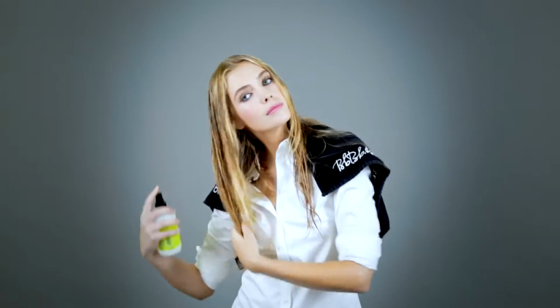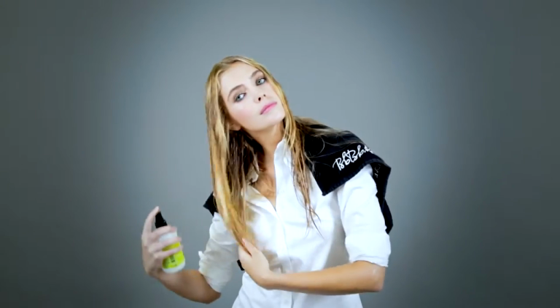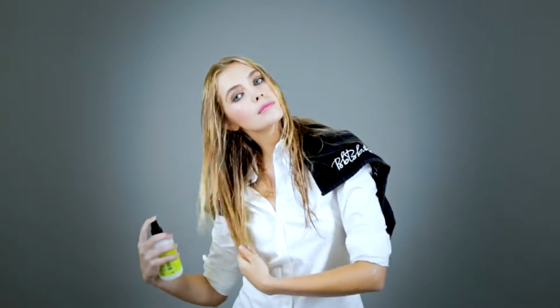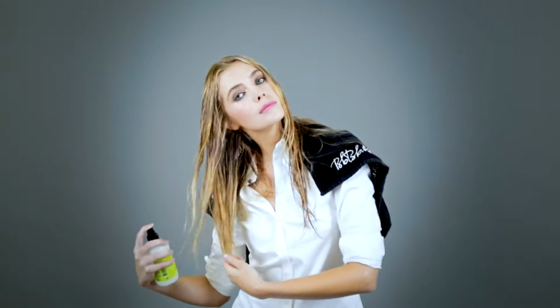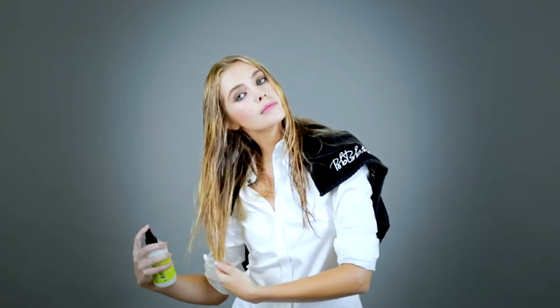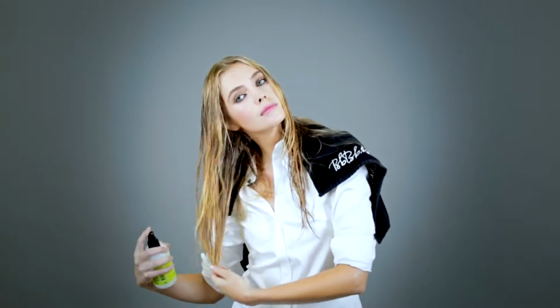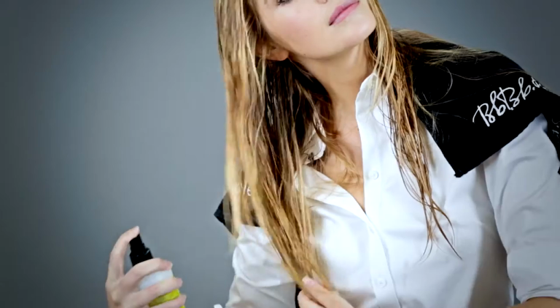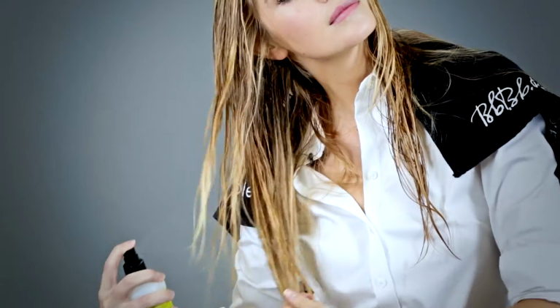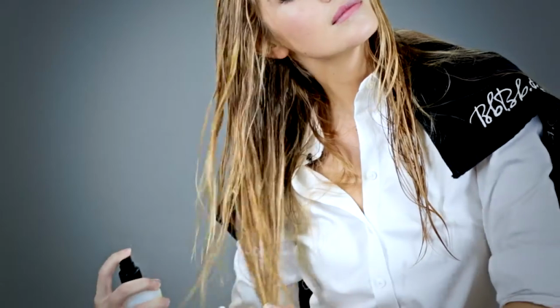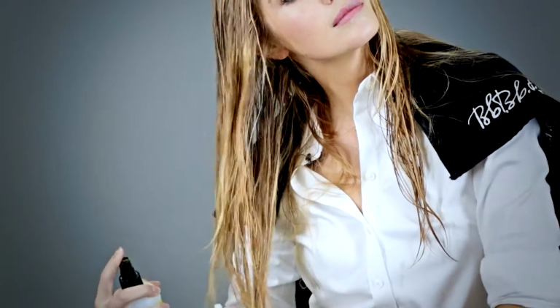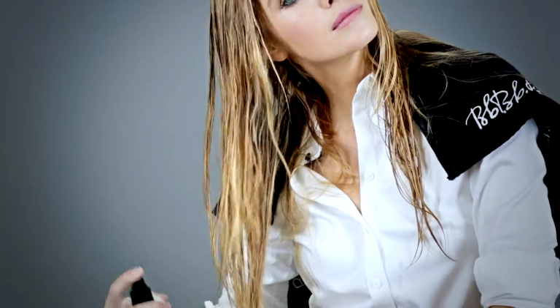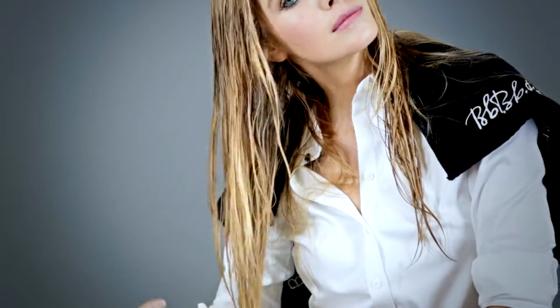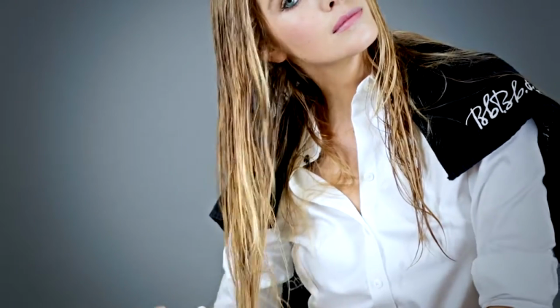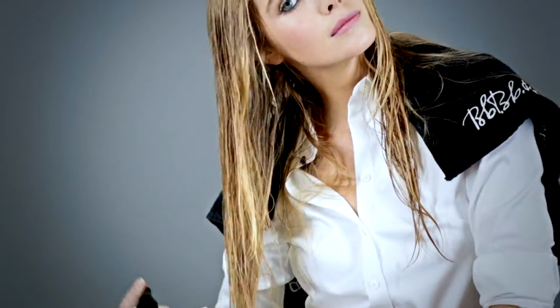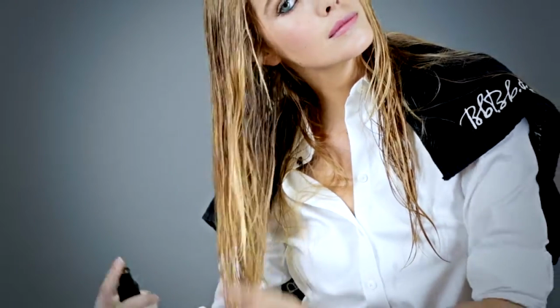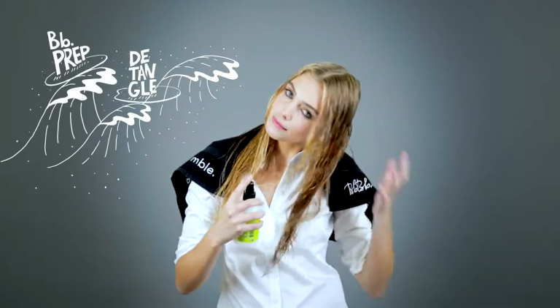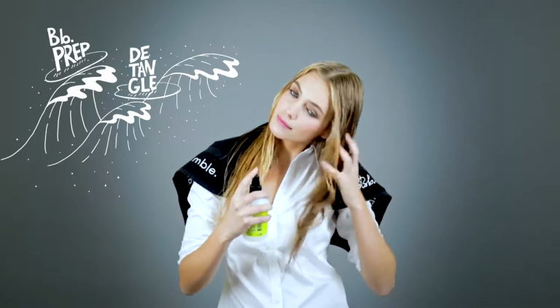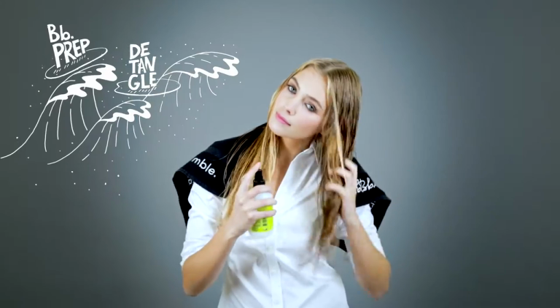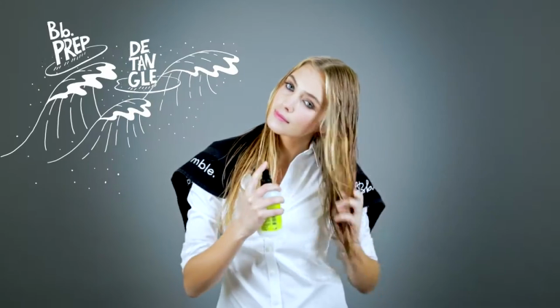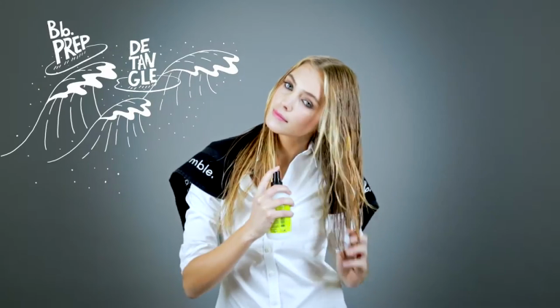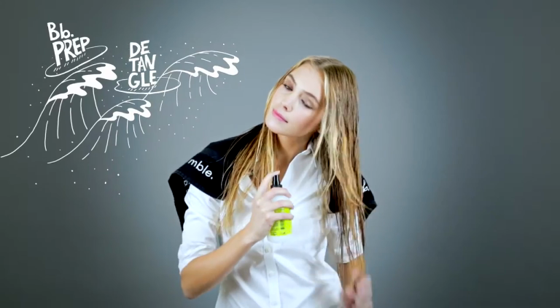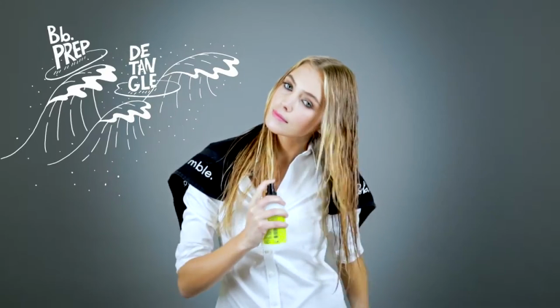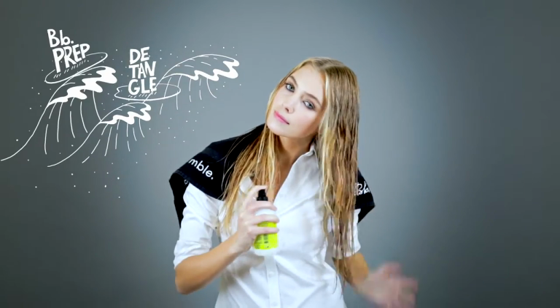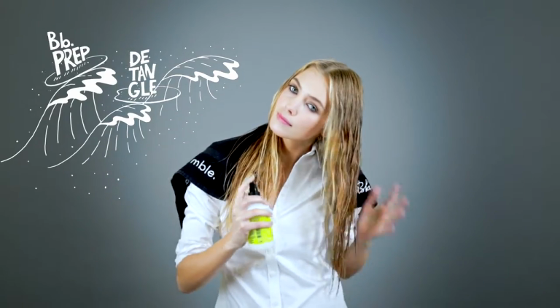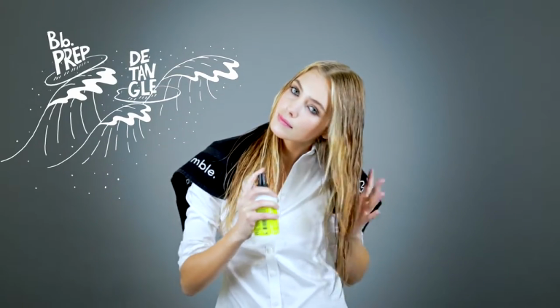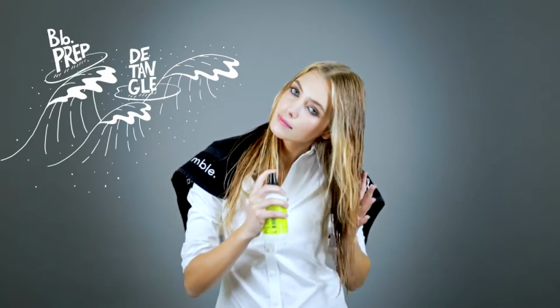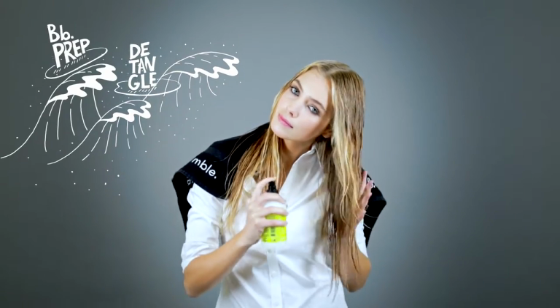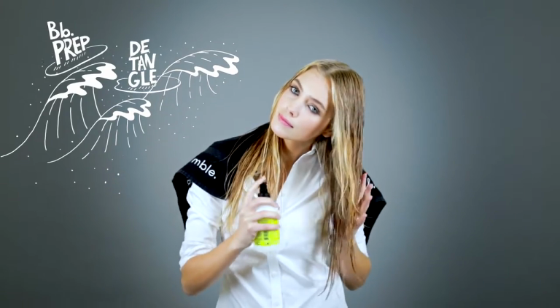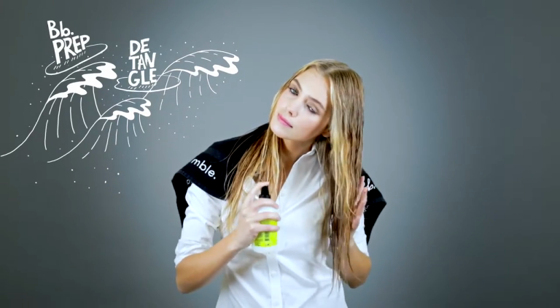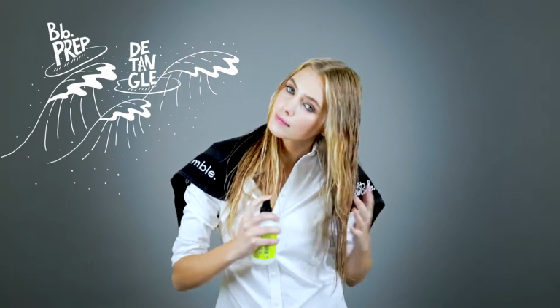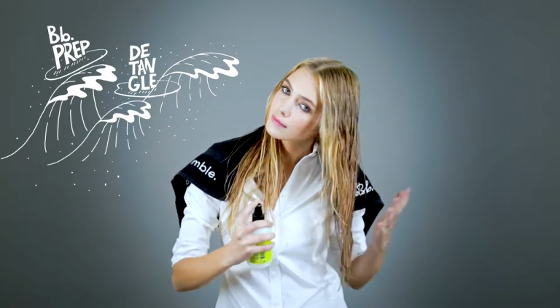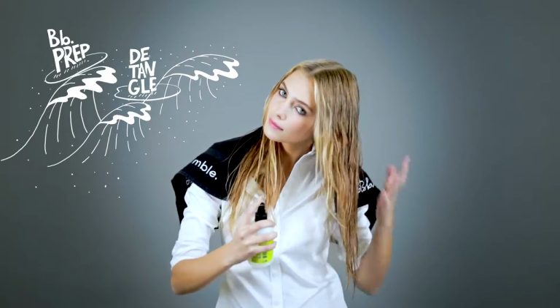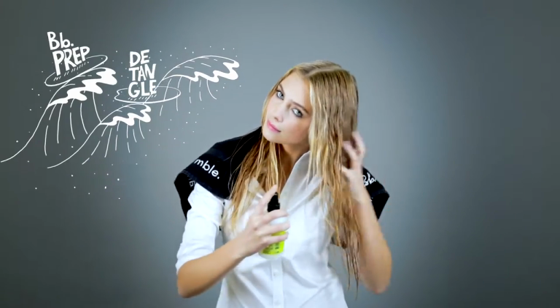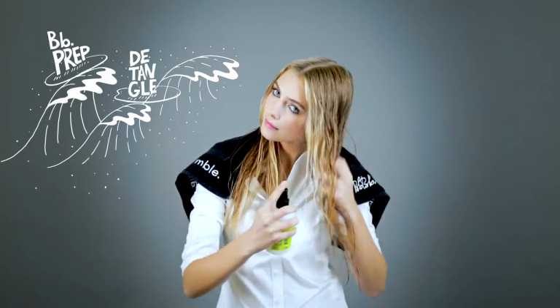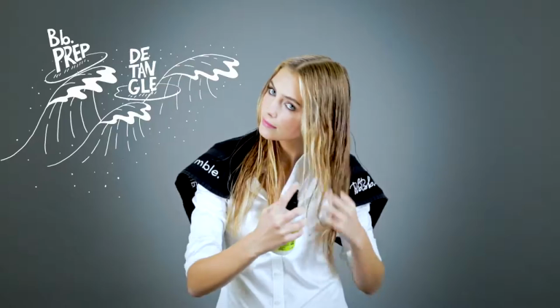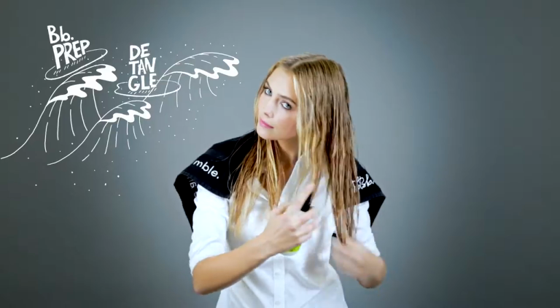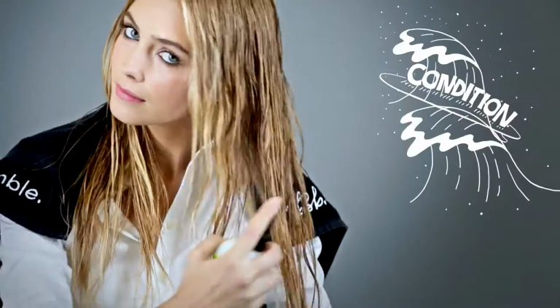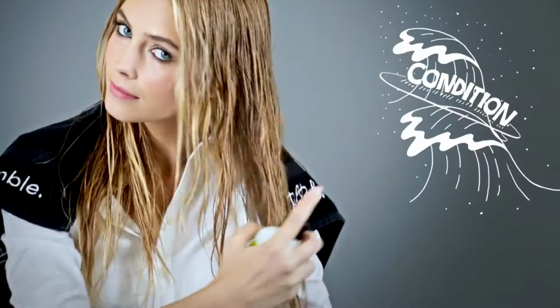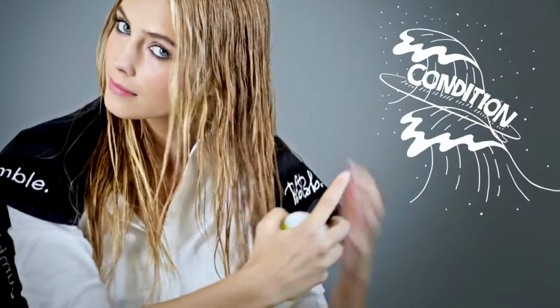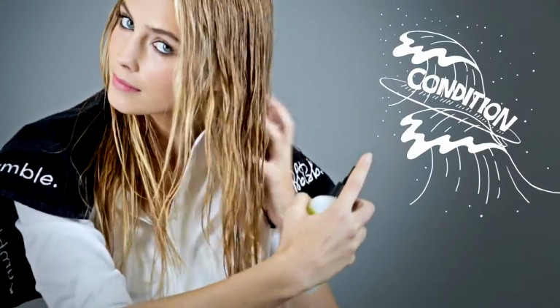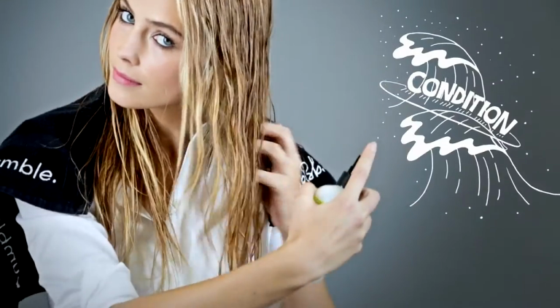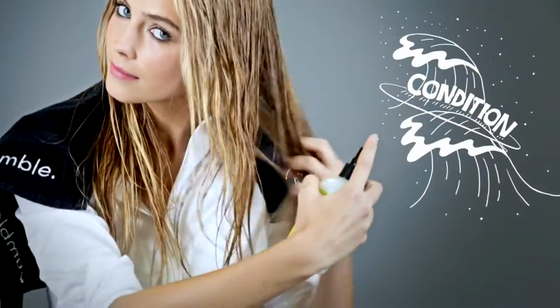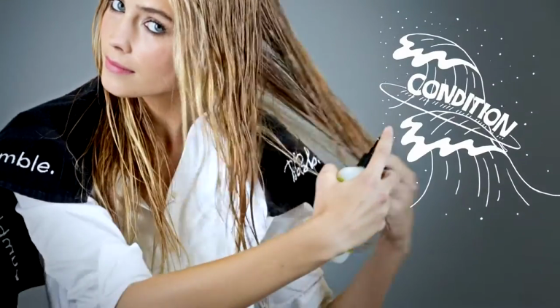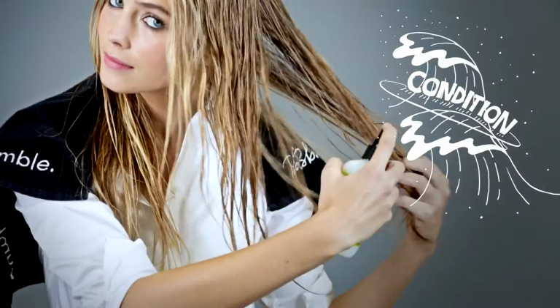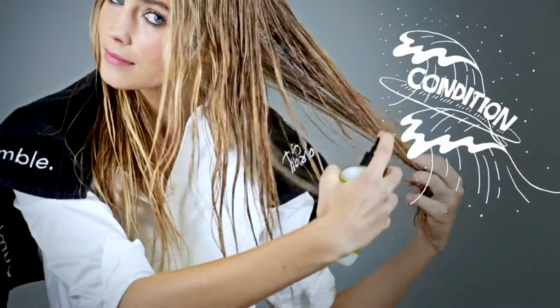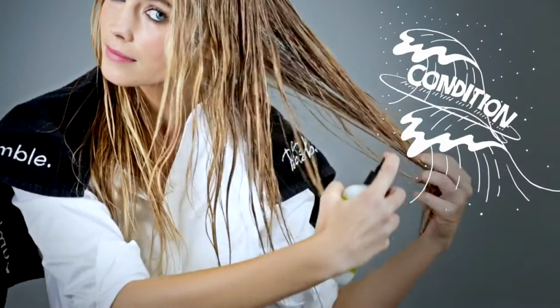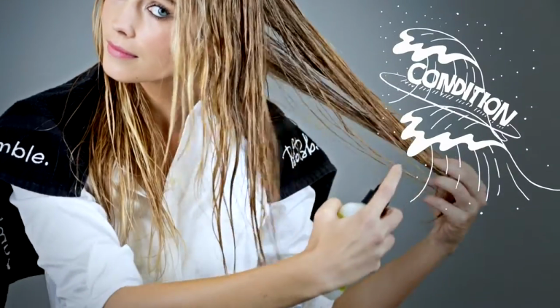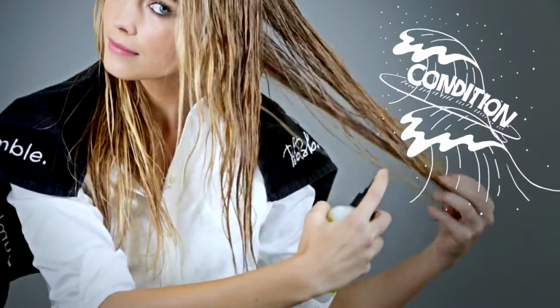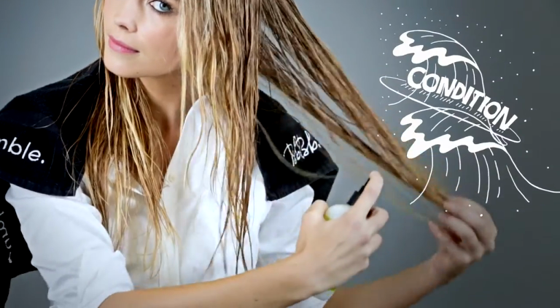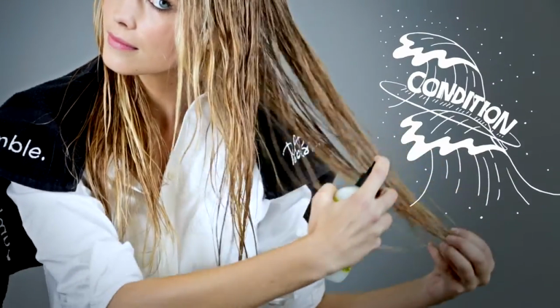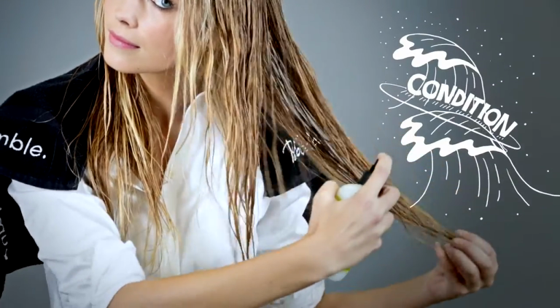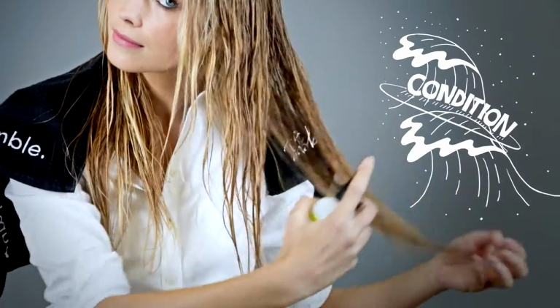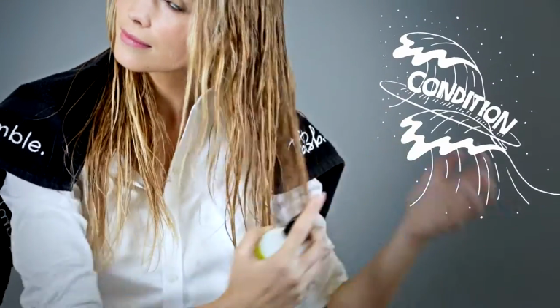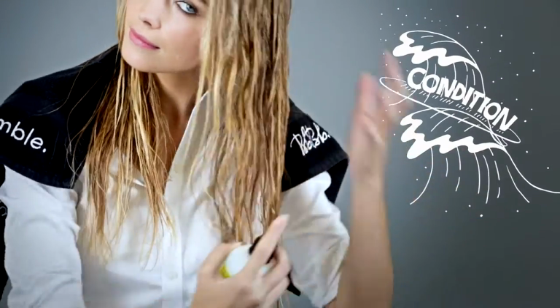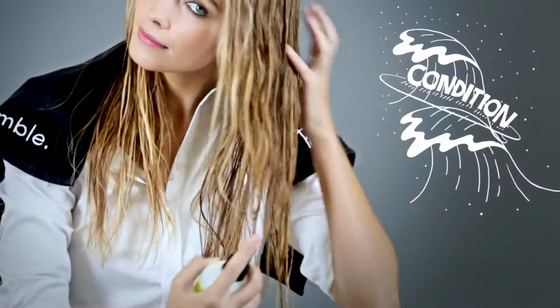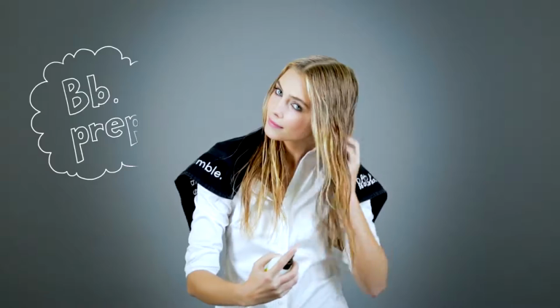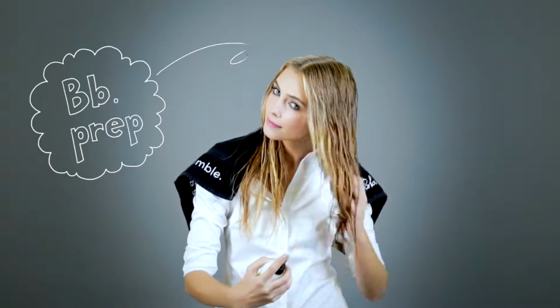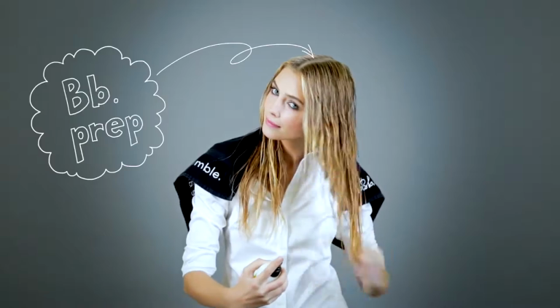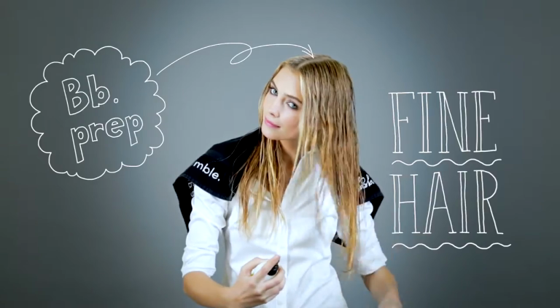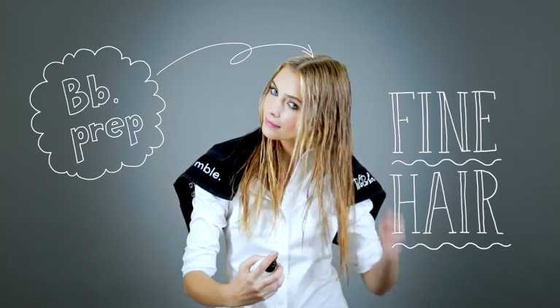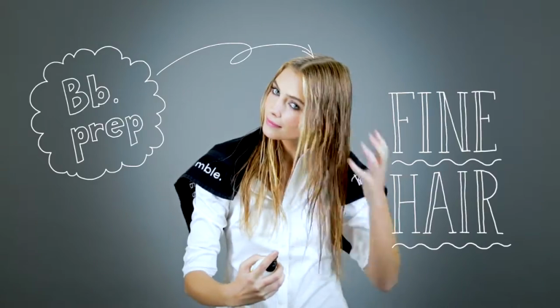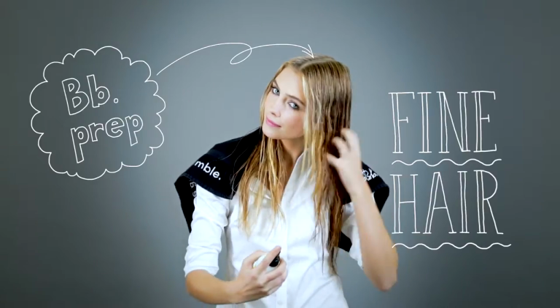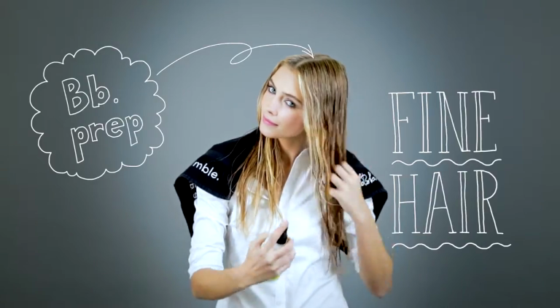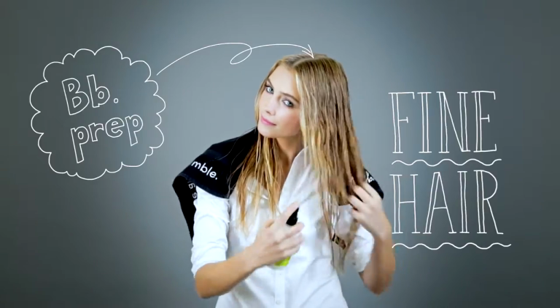First, I'm applying PrEP primer spray all over to detangle and lightly condition. I use PrEP because I have fine hair.